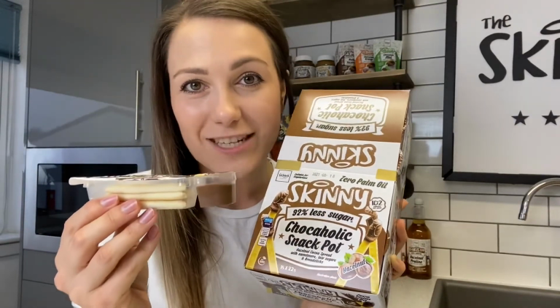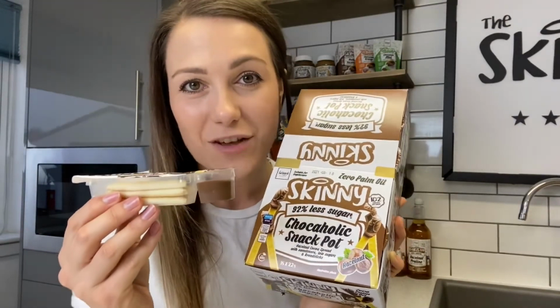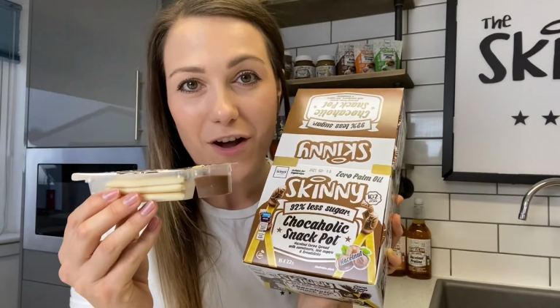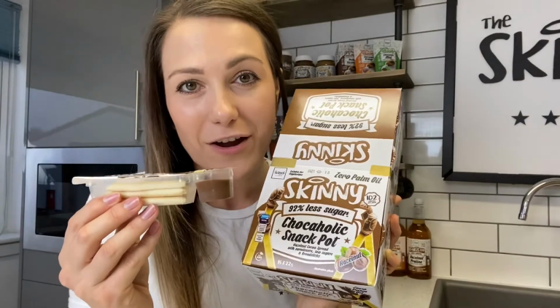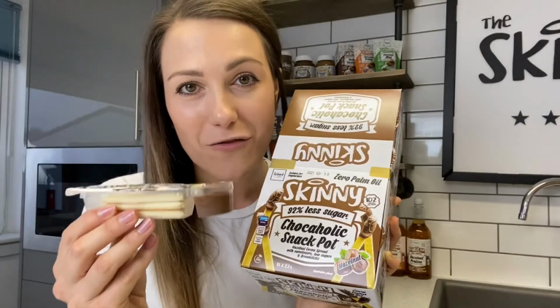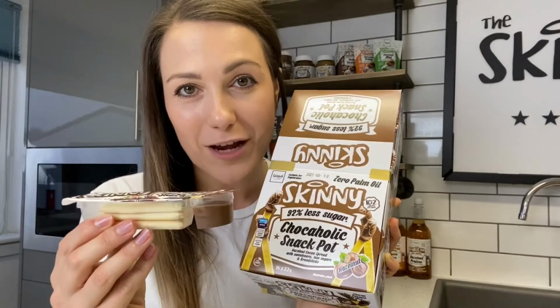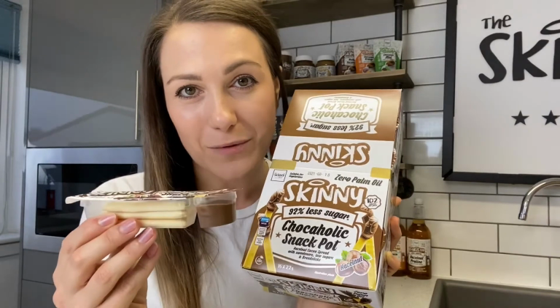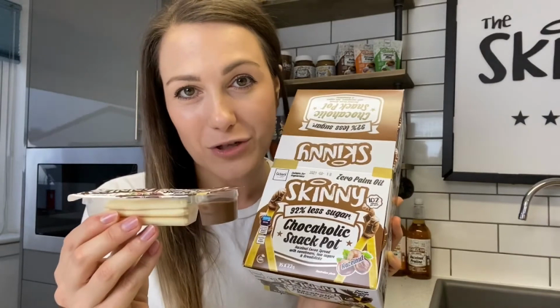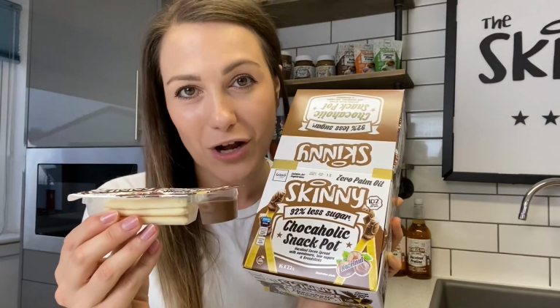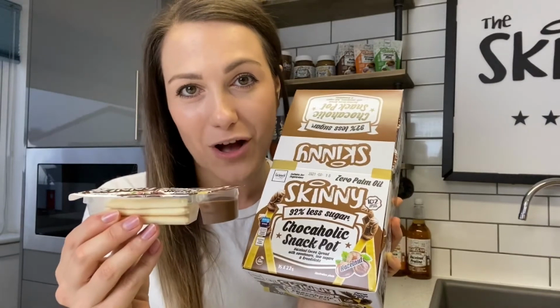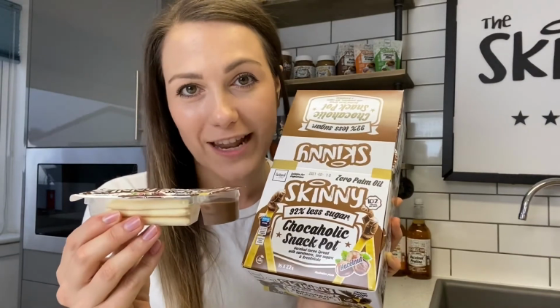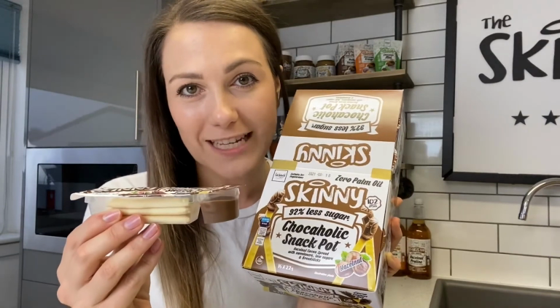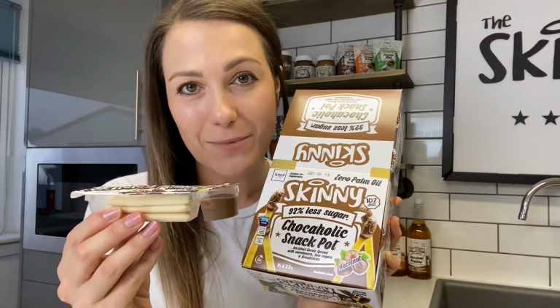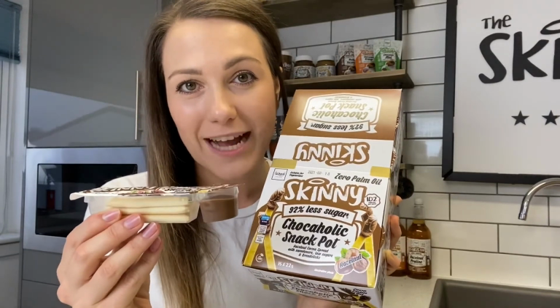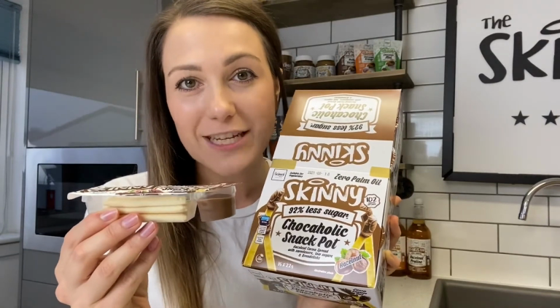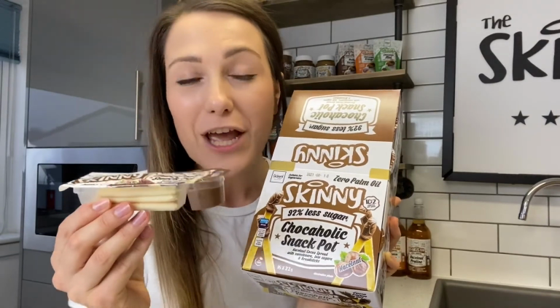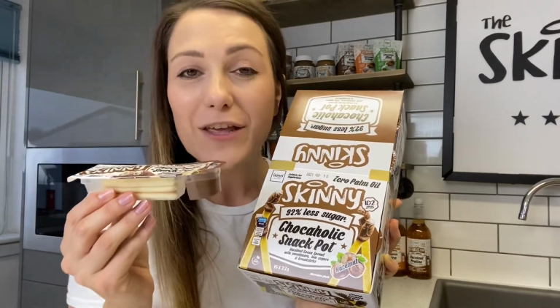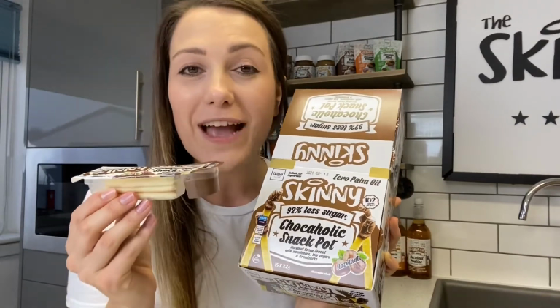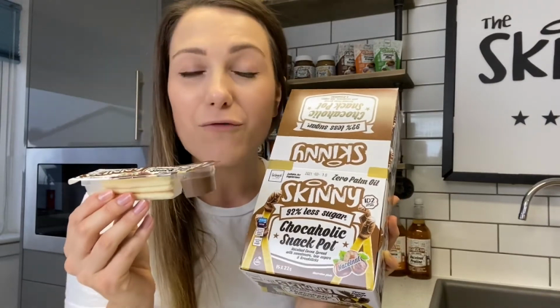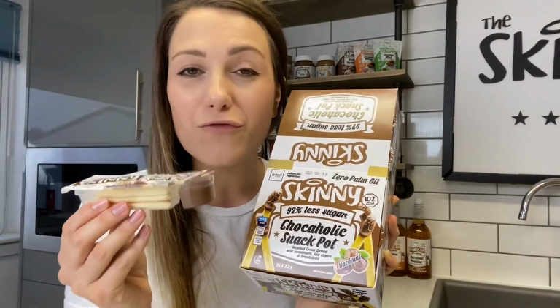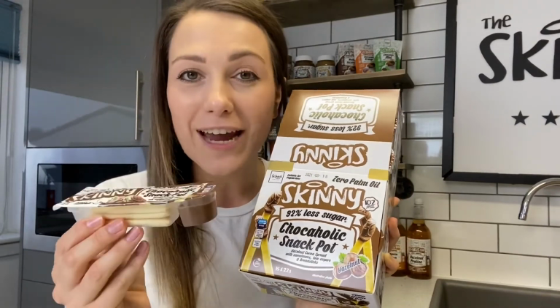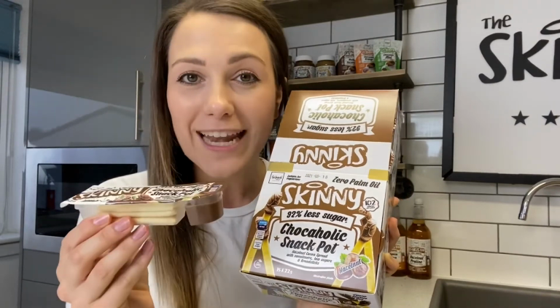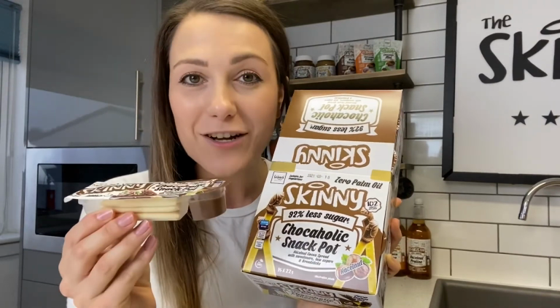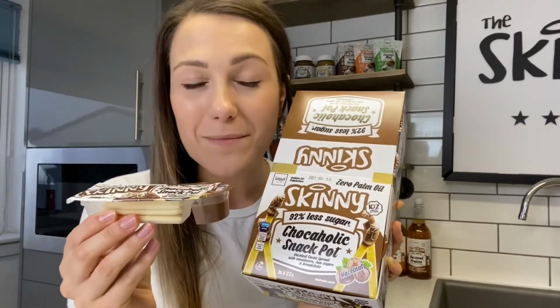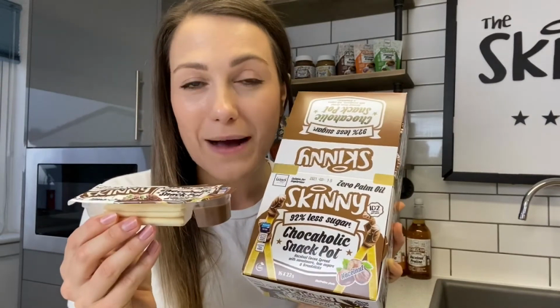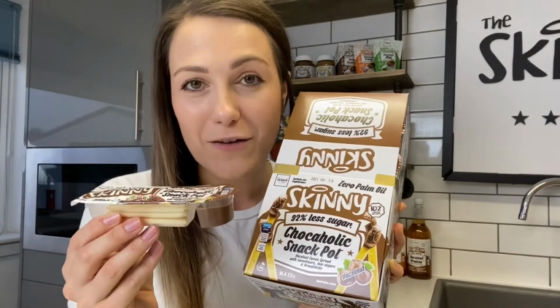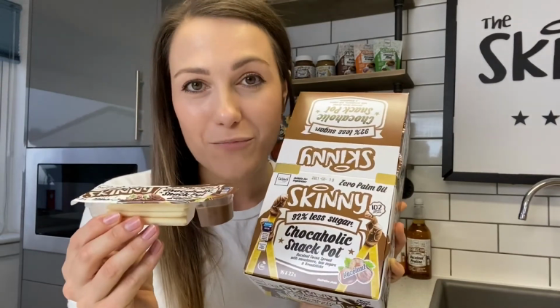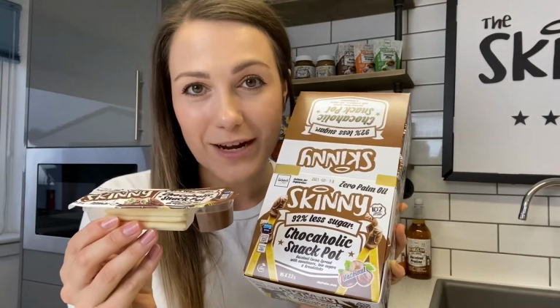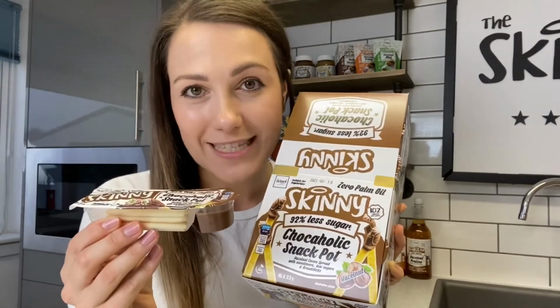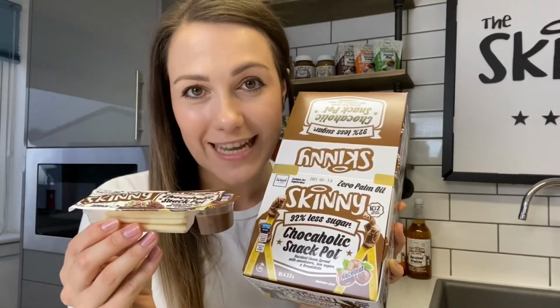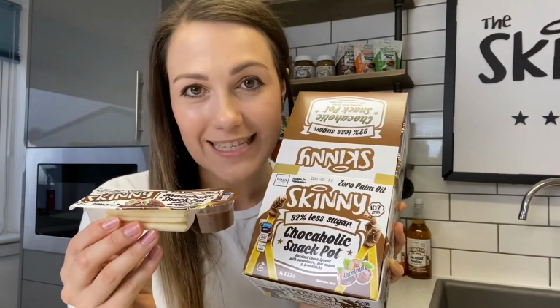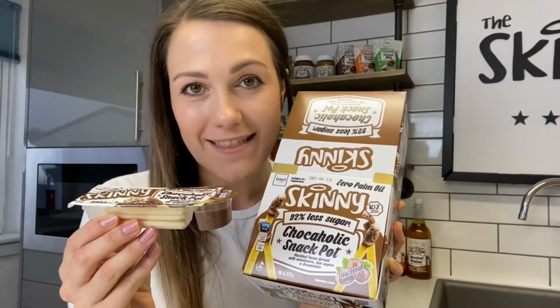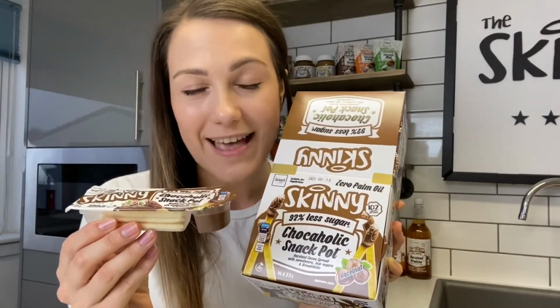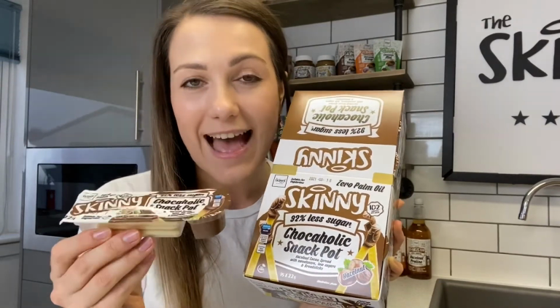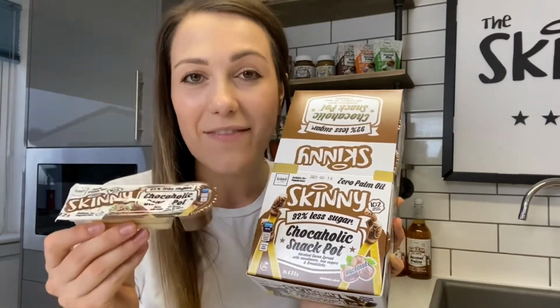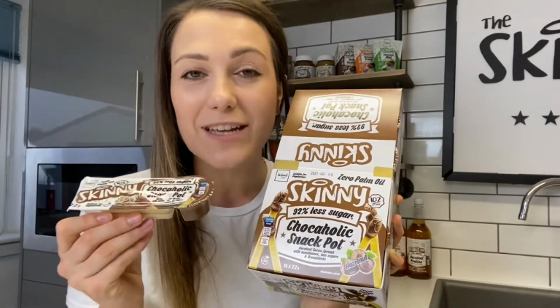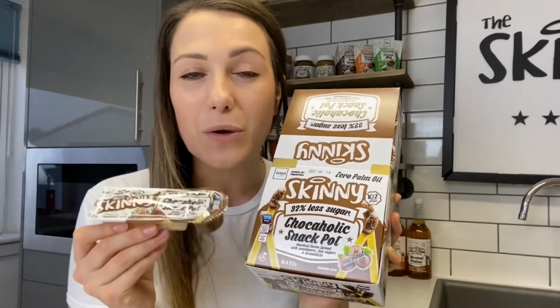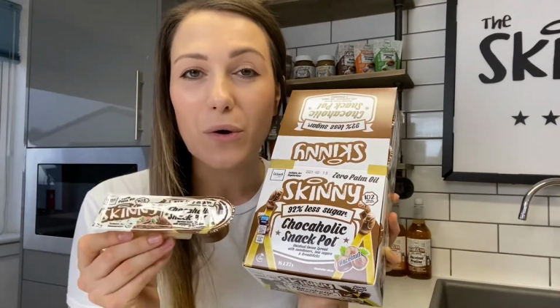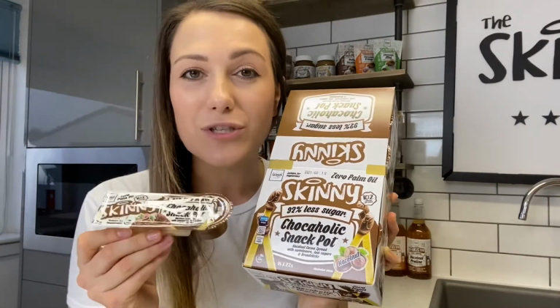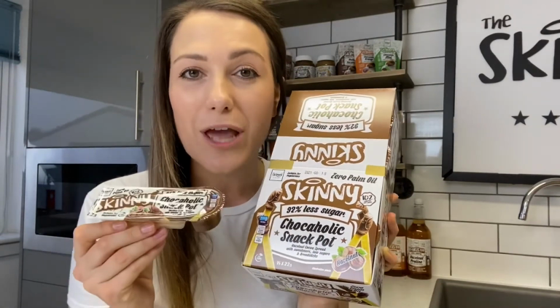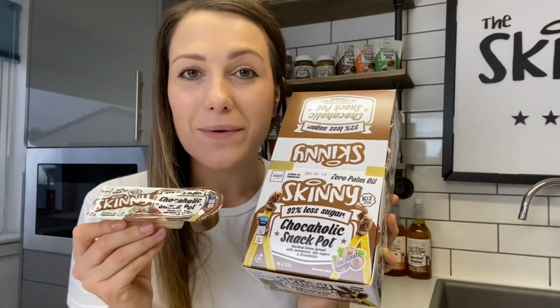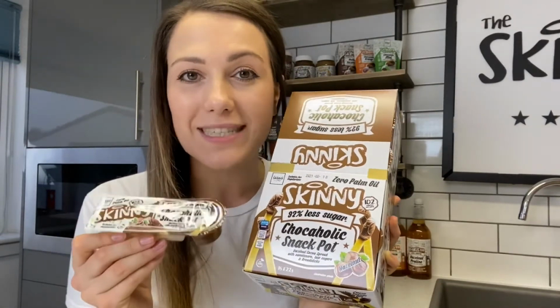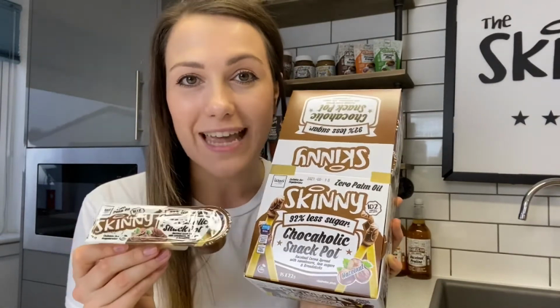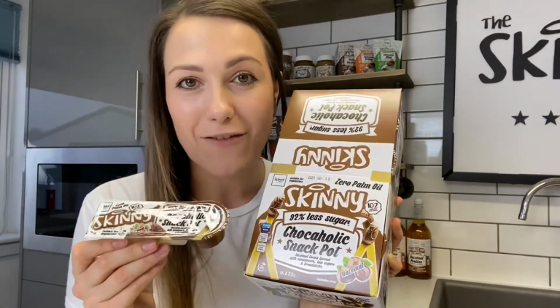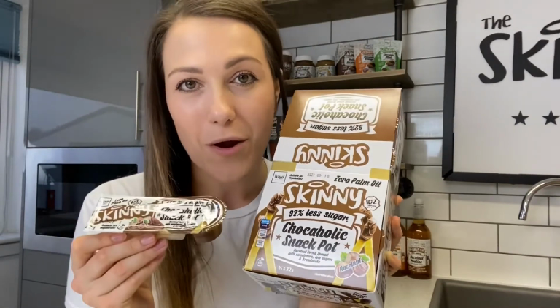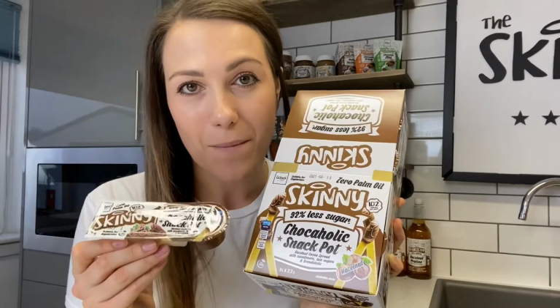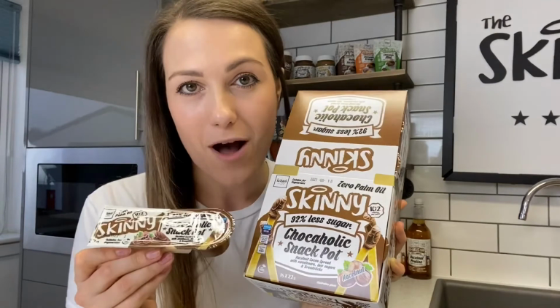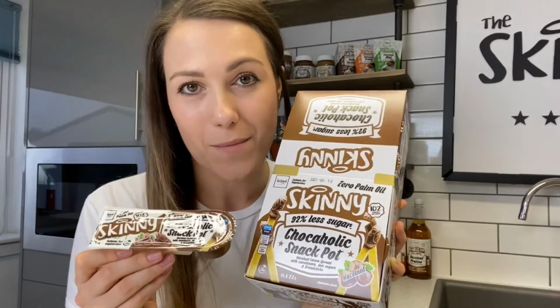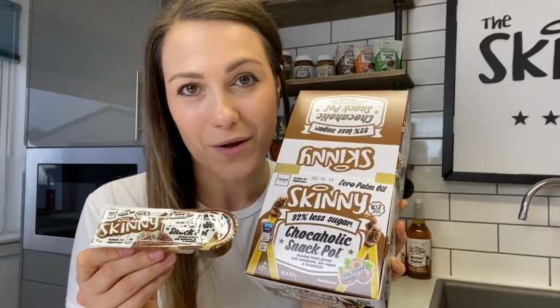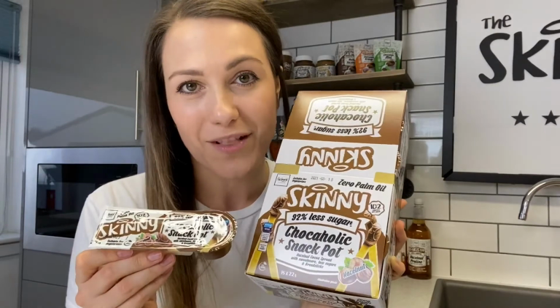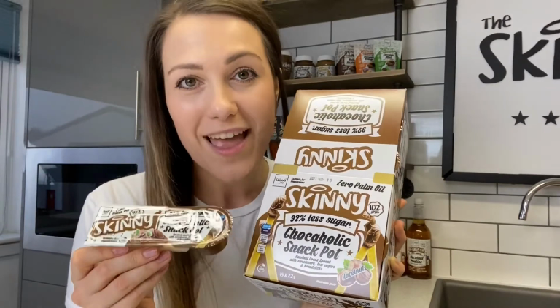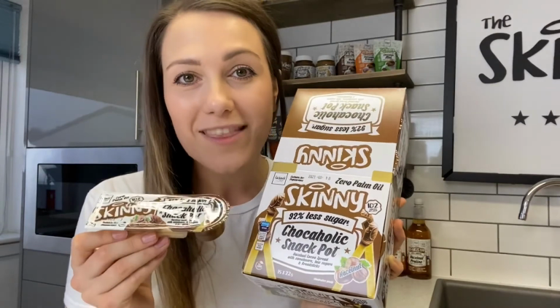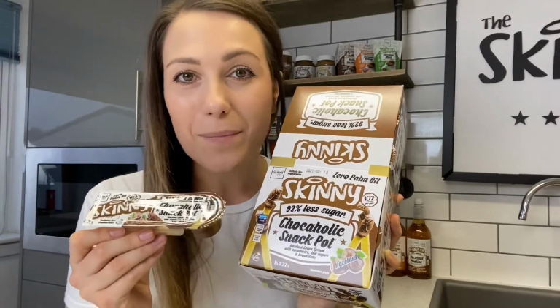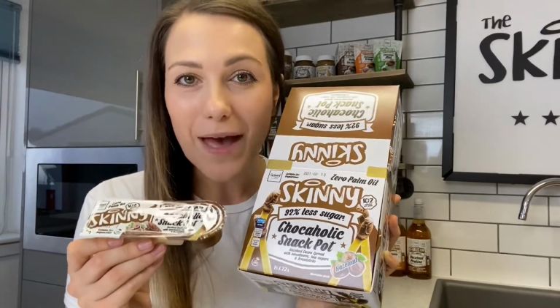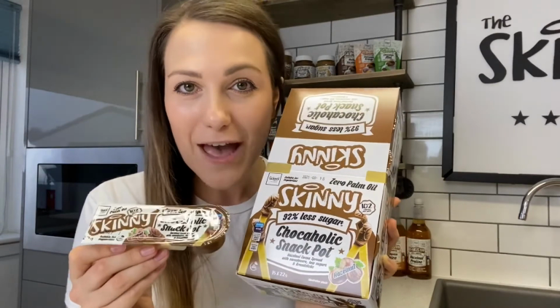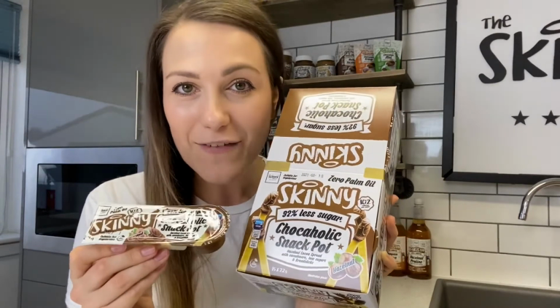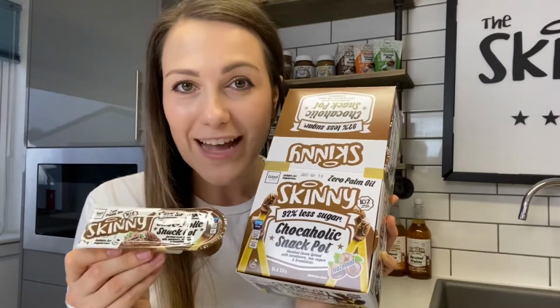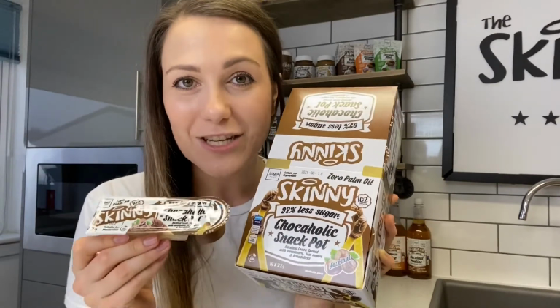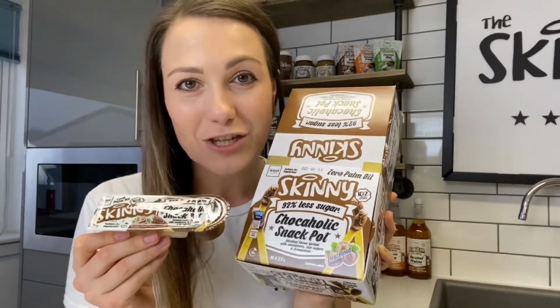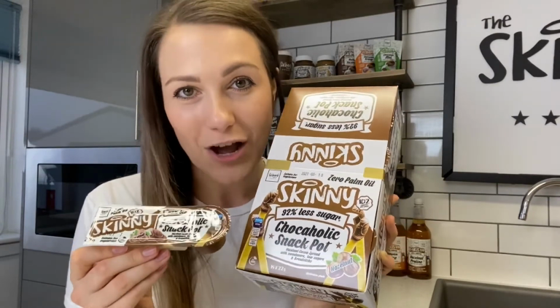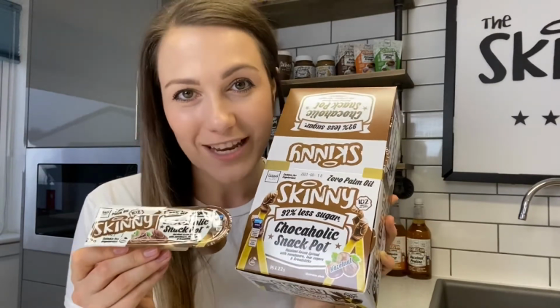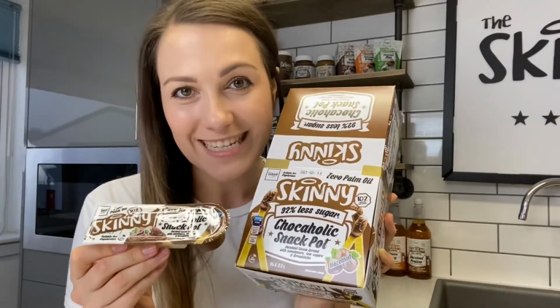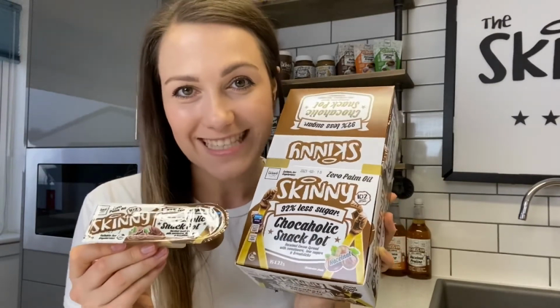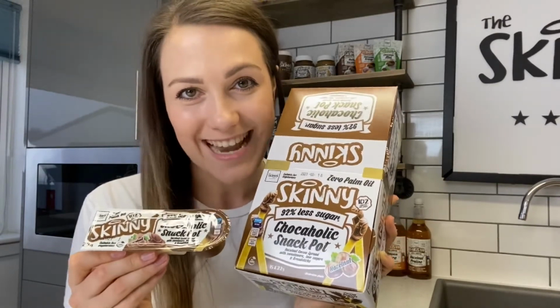You get a fantastic serving size of our incredible chocoholic spread, a really good amount of breadsticks, and there is also zero palm oil — the perfect chocolatey snack.